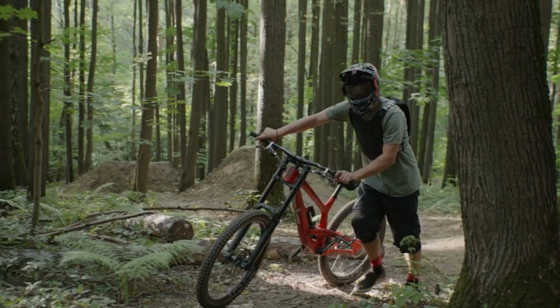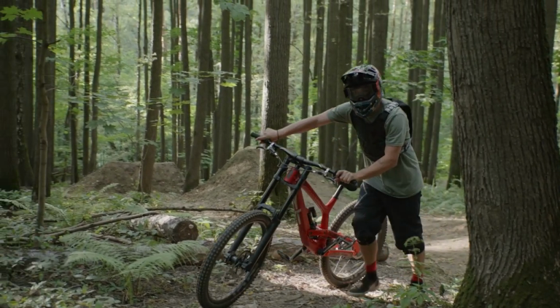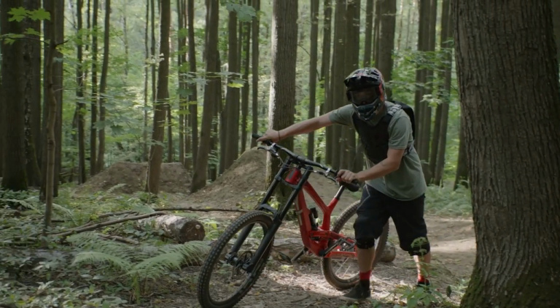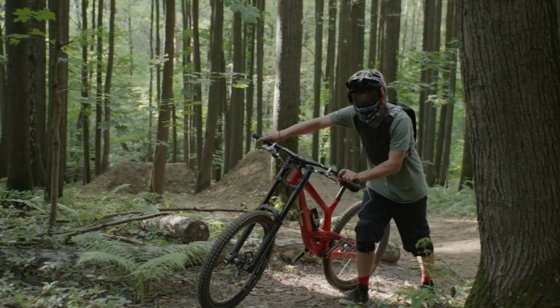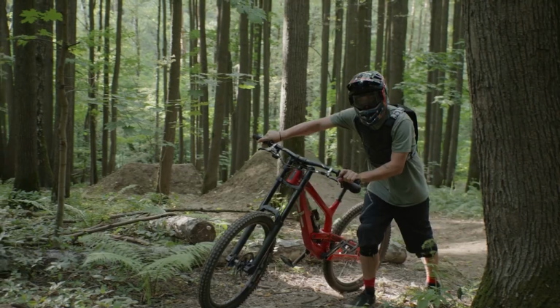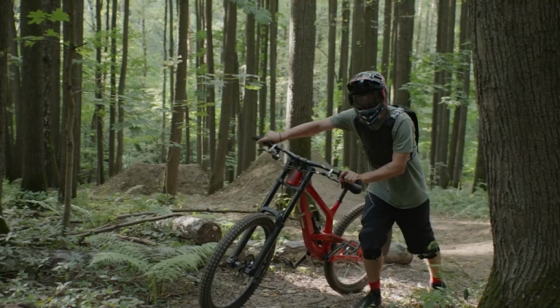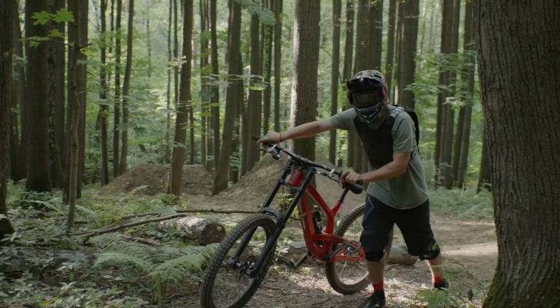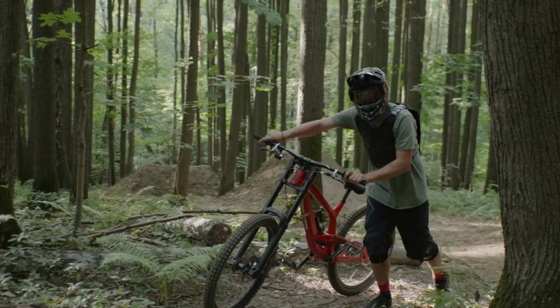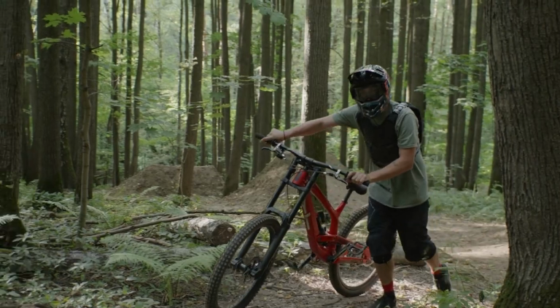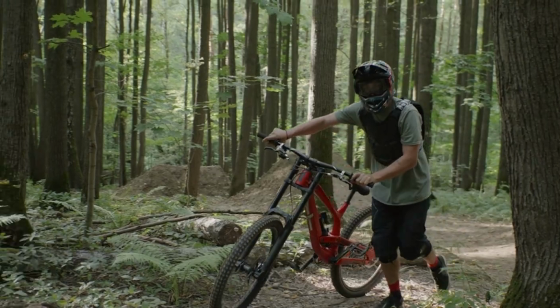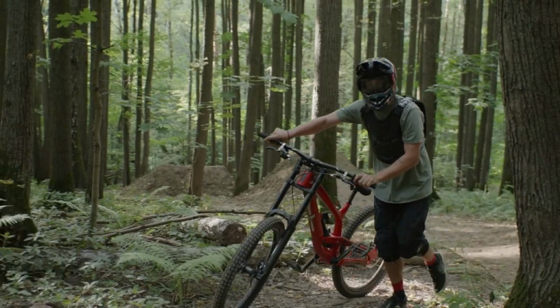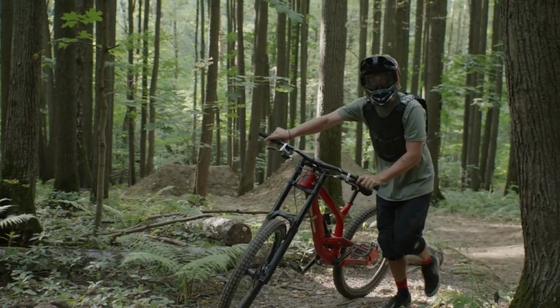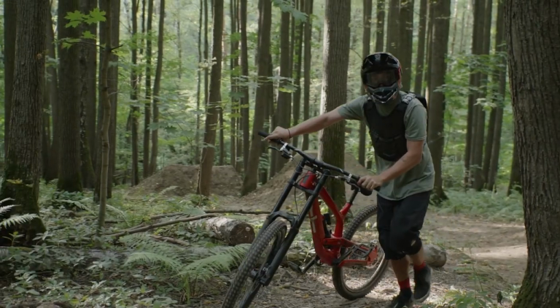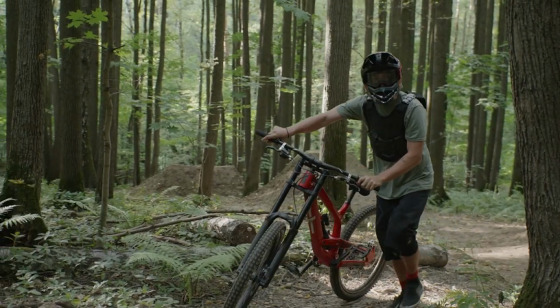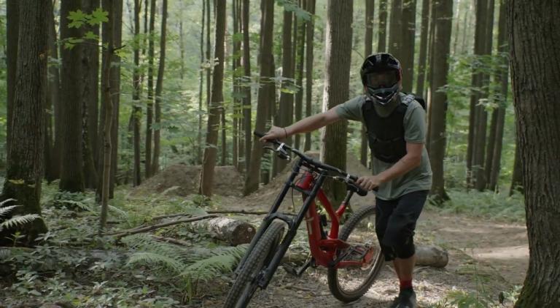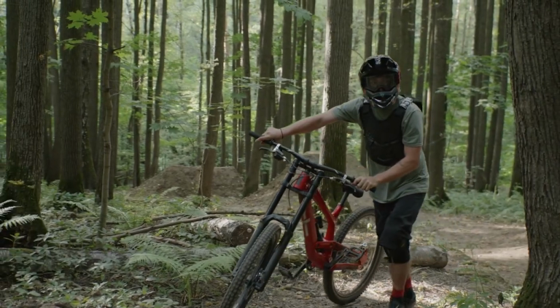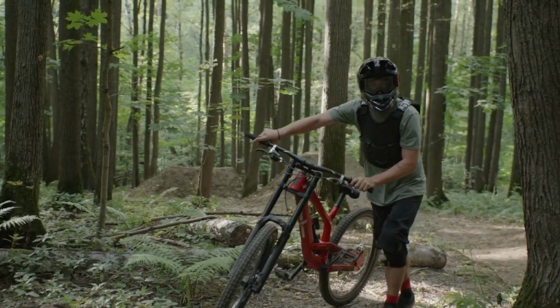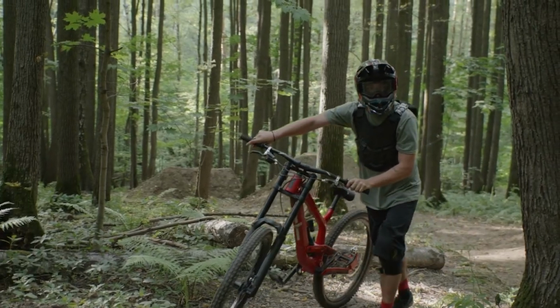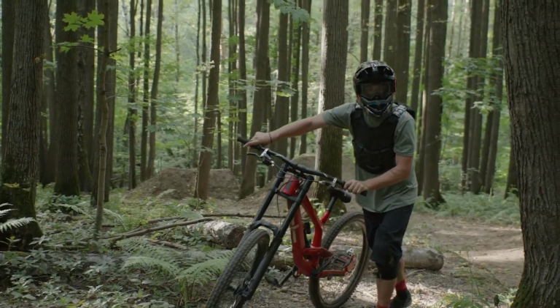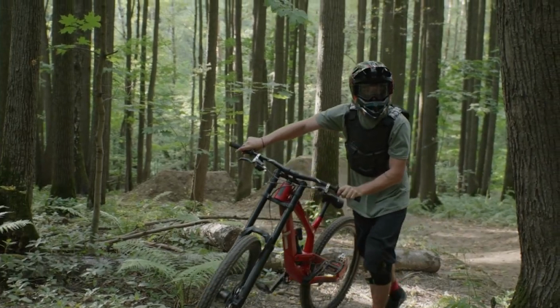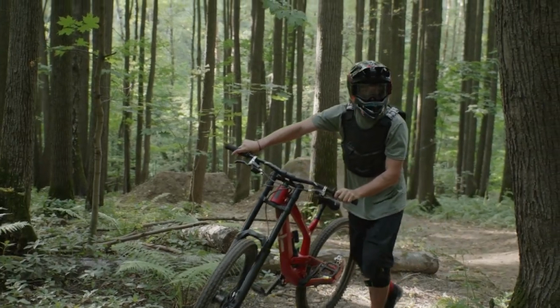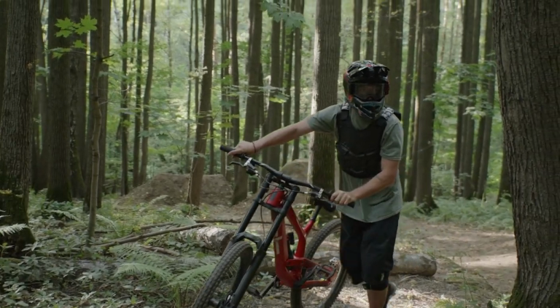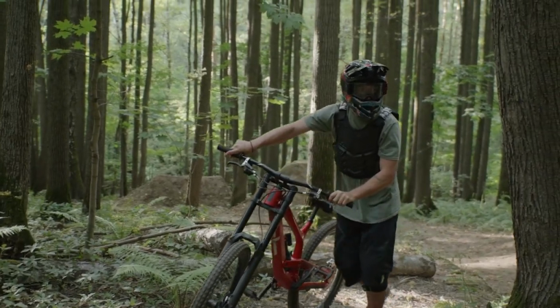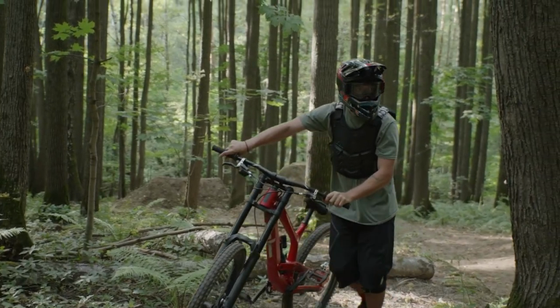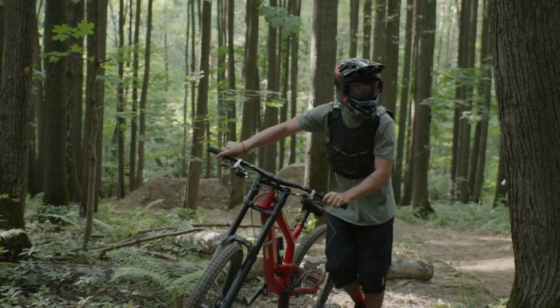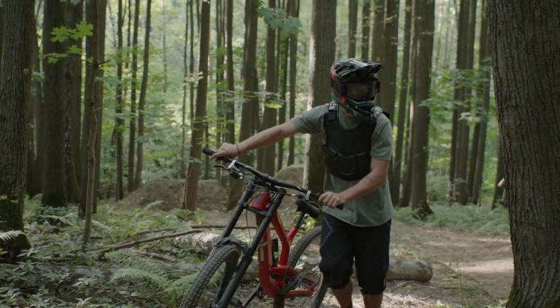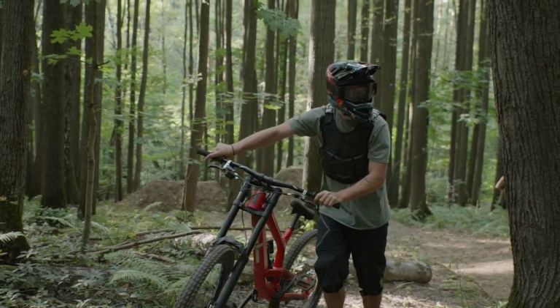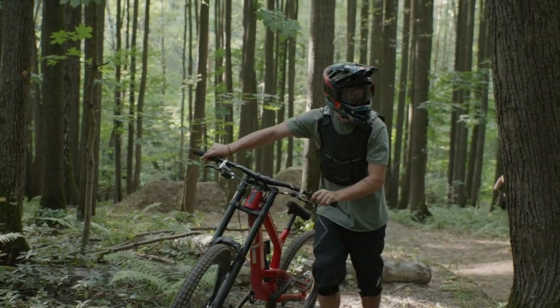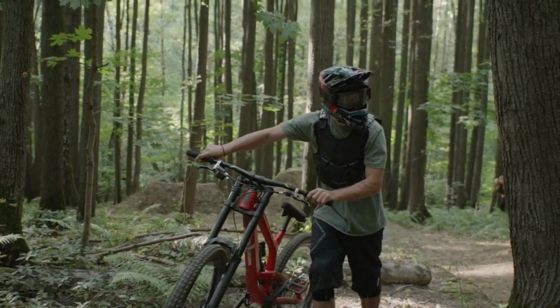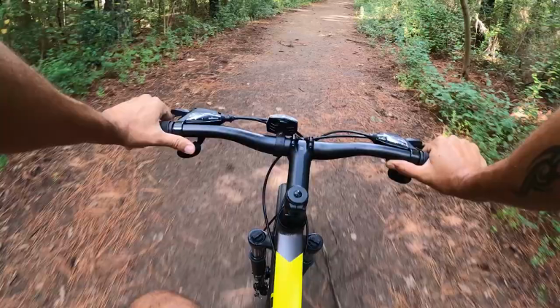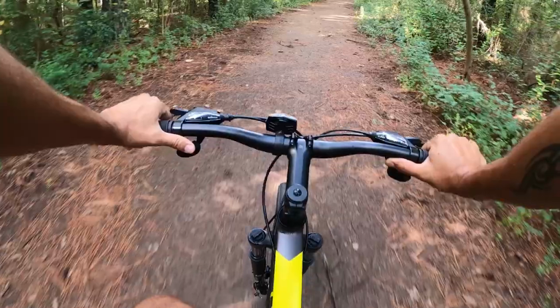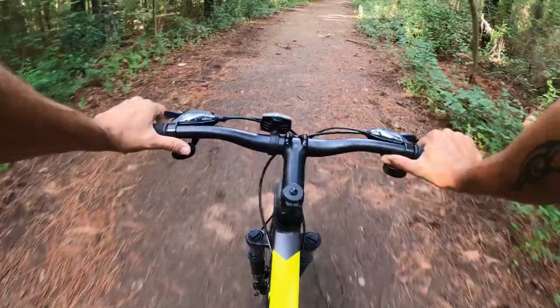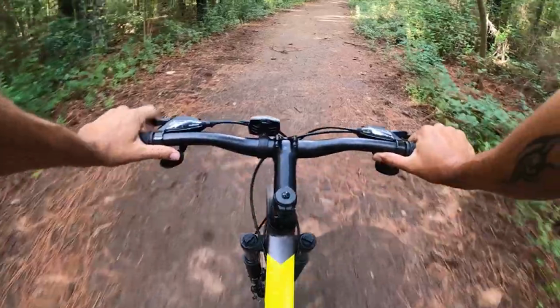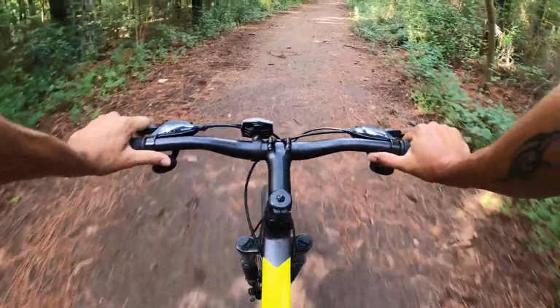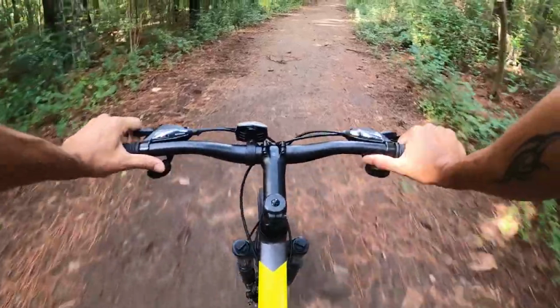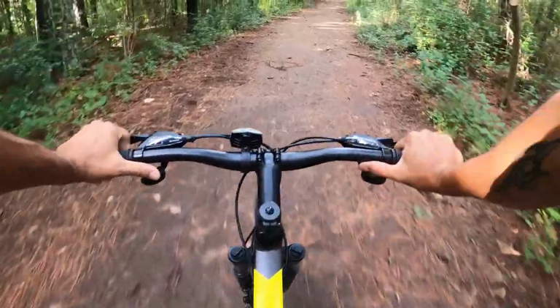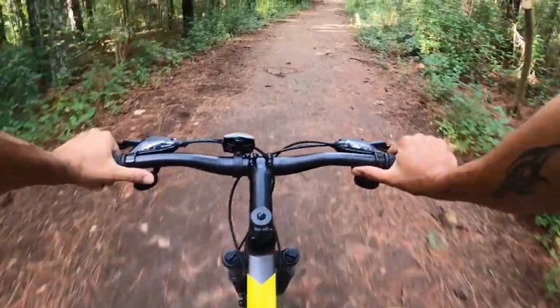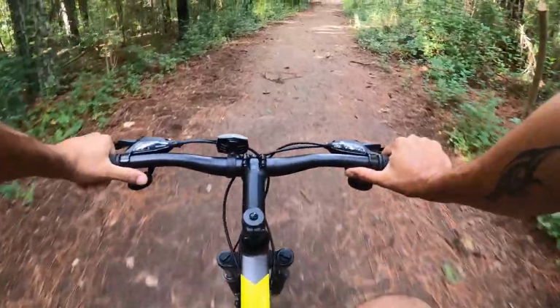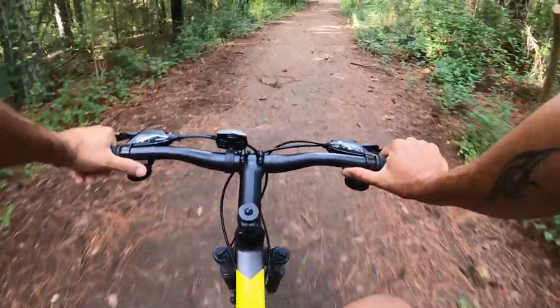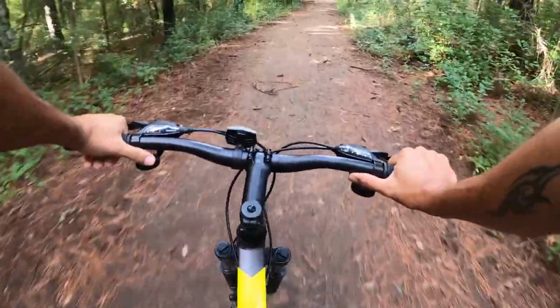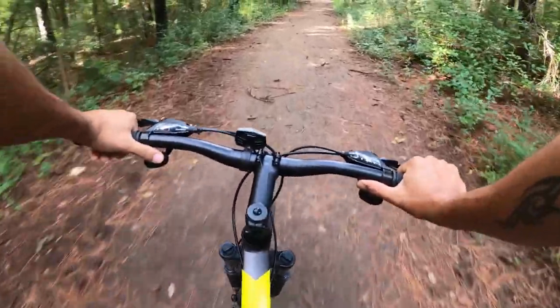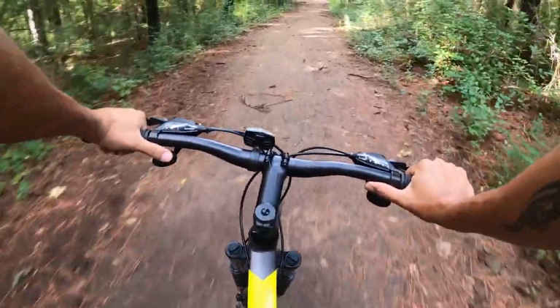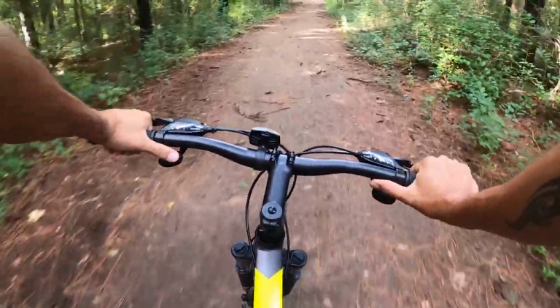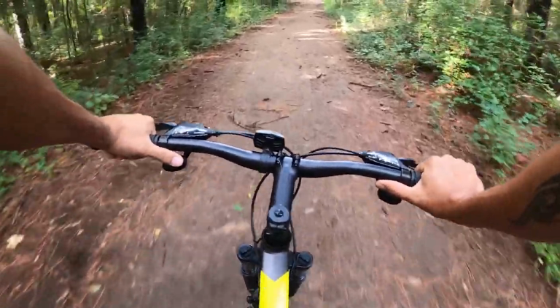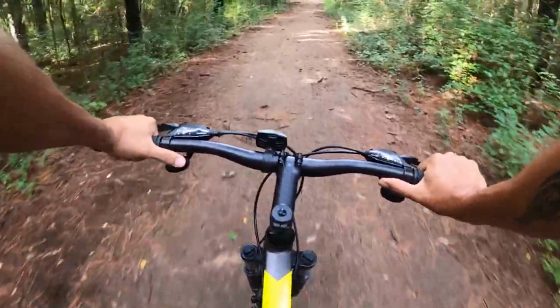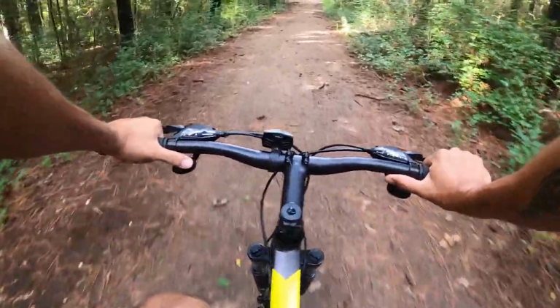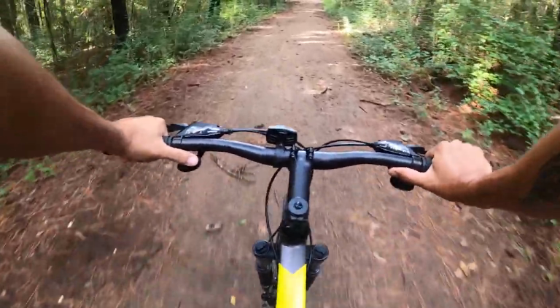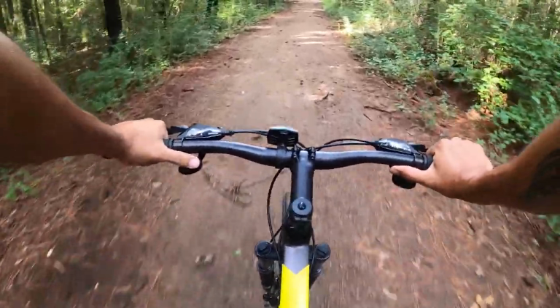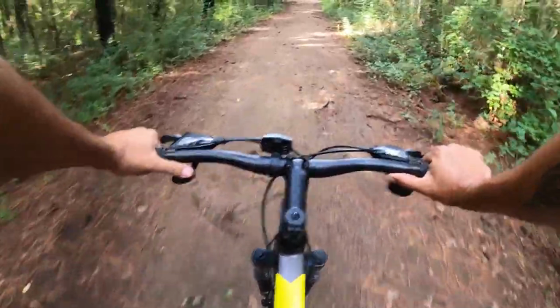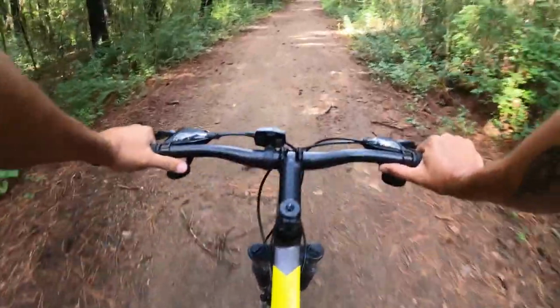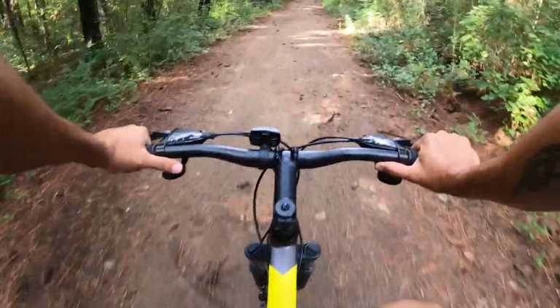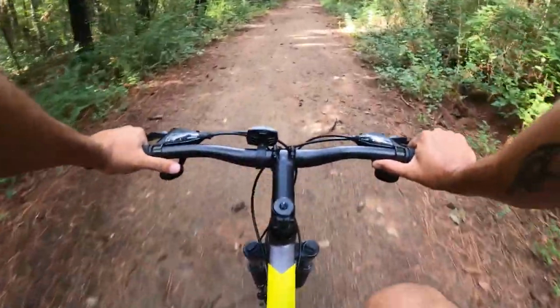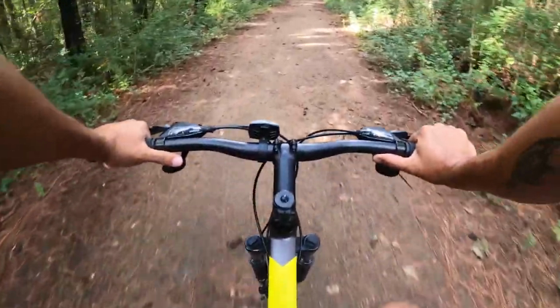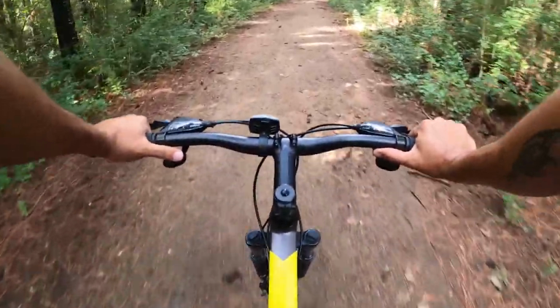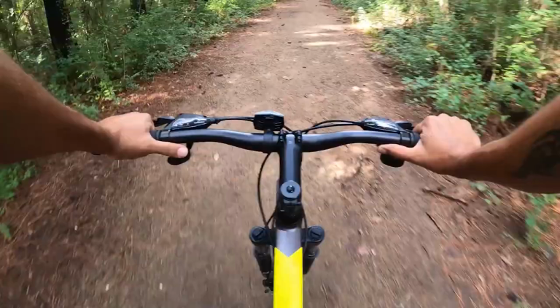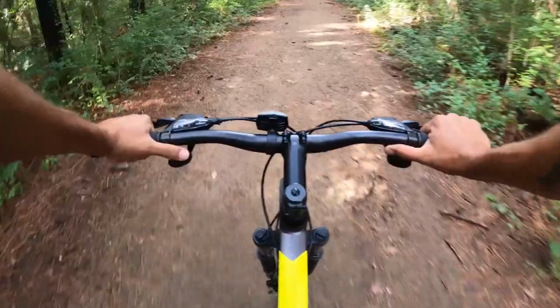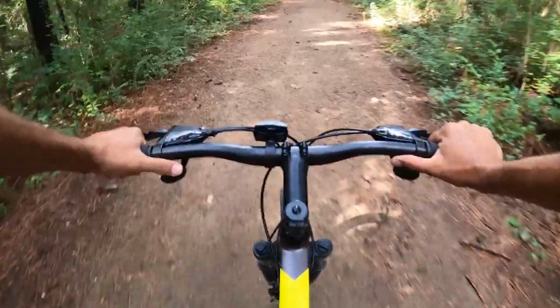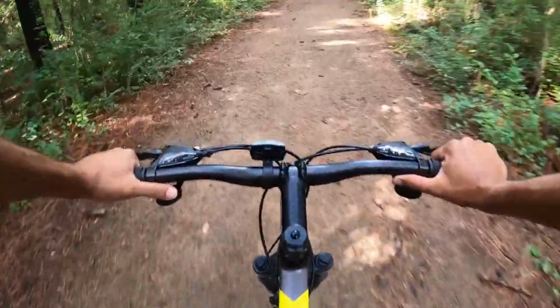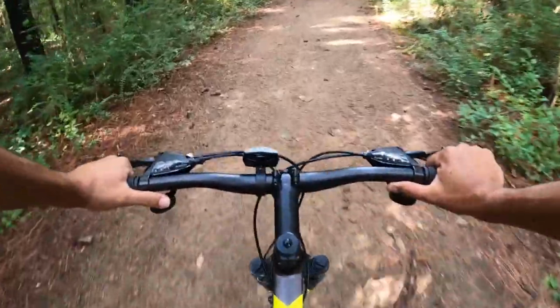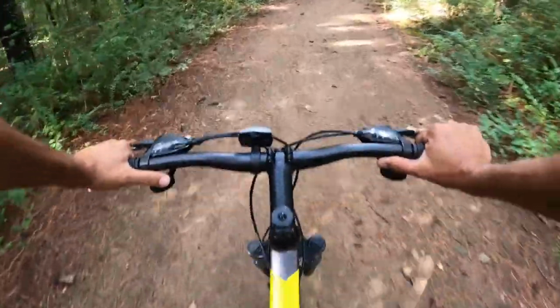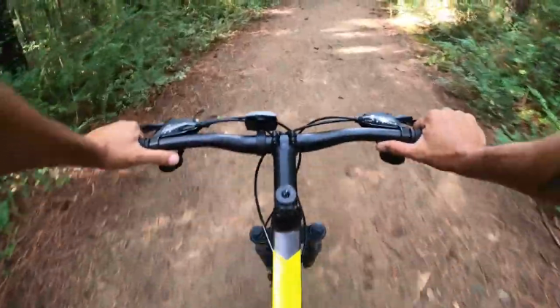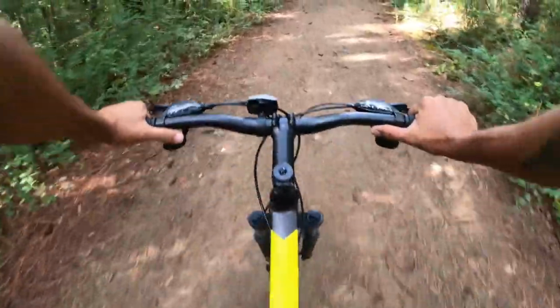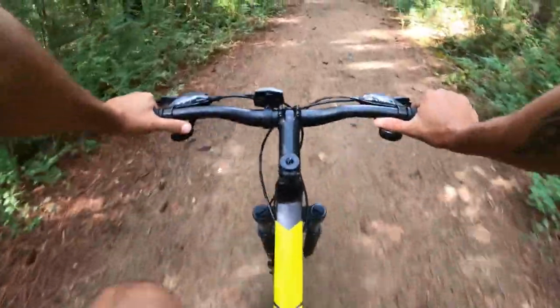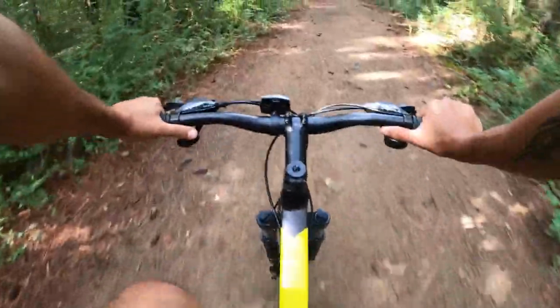Looking for new brakes for your mountain bike? Our list of the best mountain bike disc brakes has put popular hydraulic disc systems head-to-head.